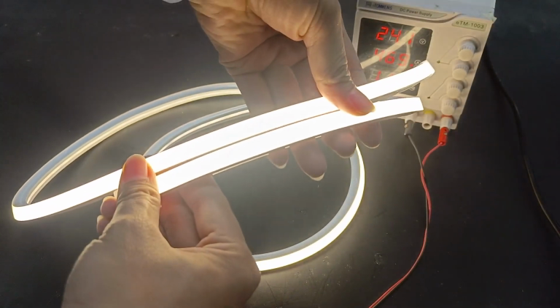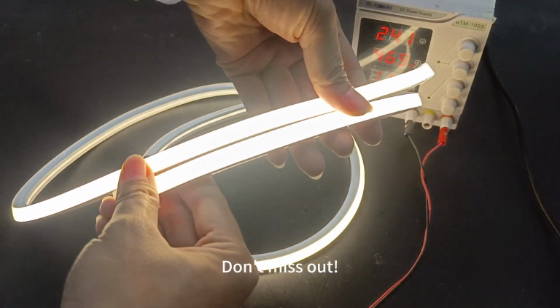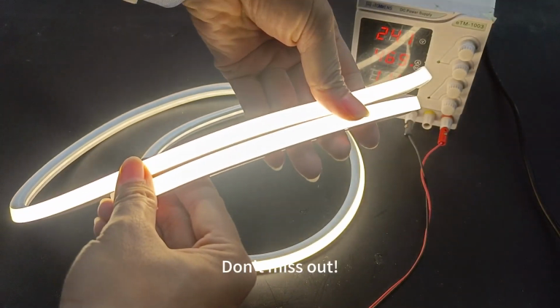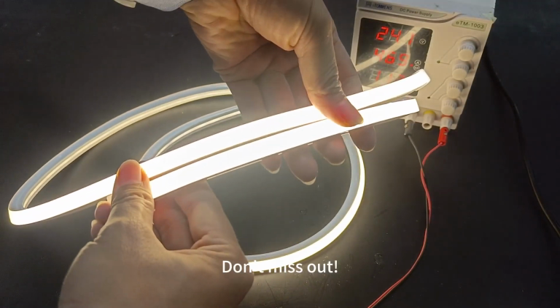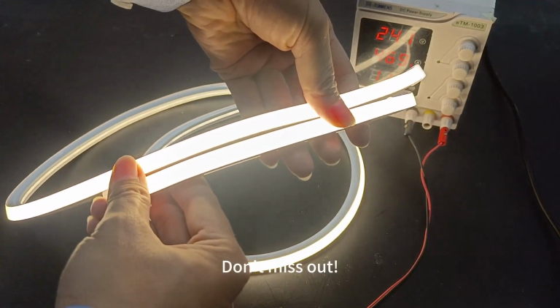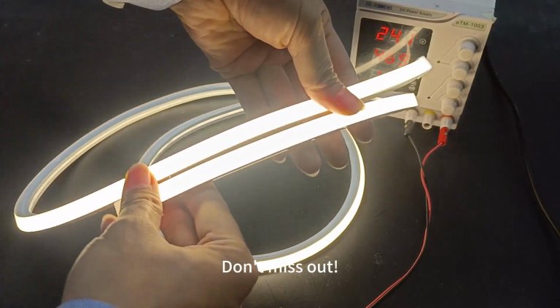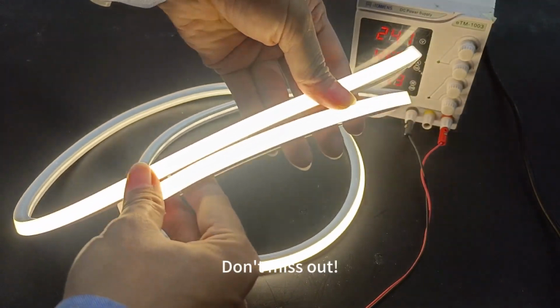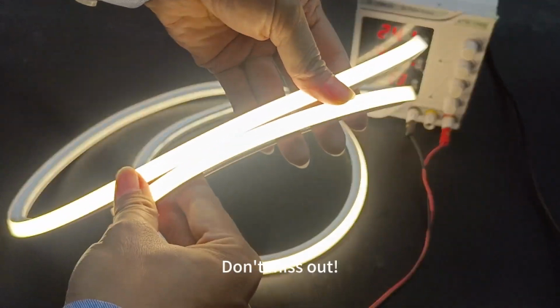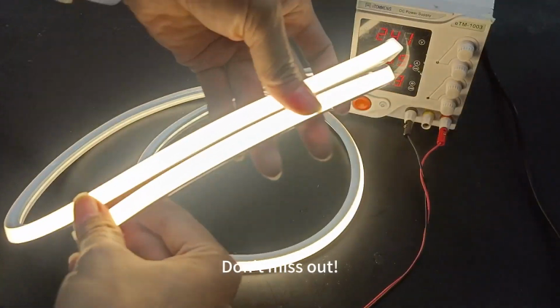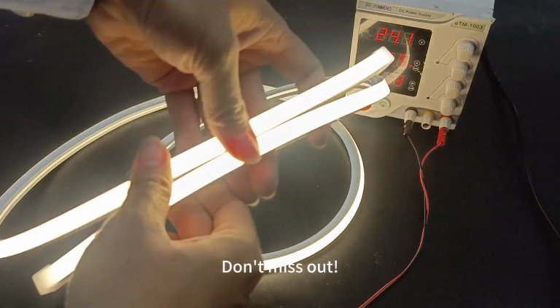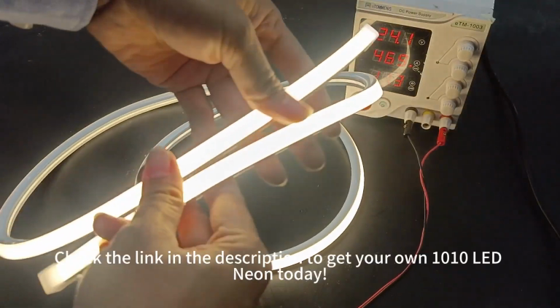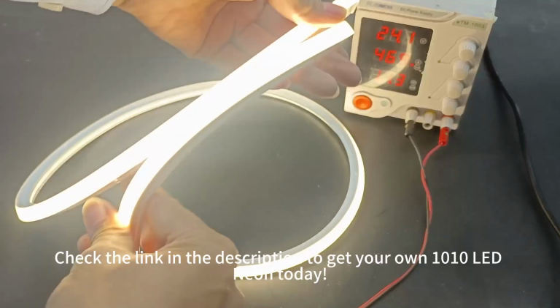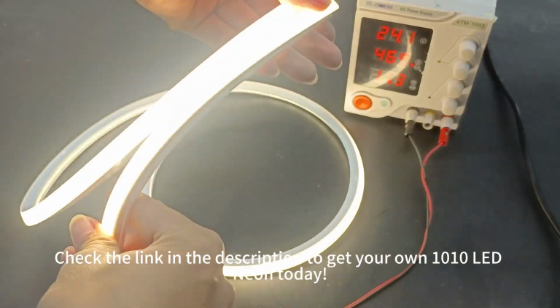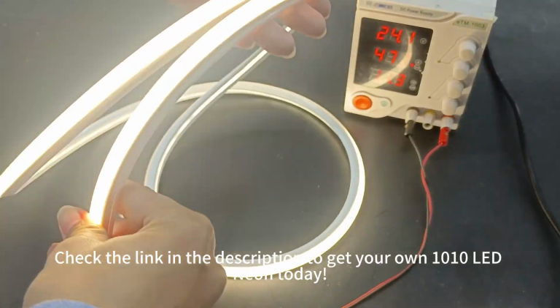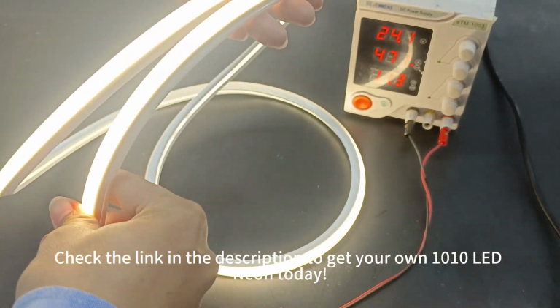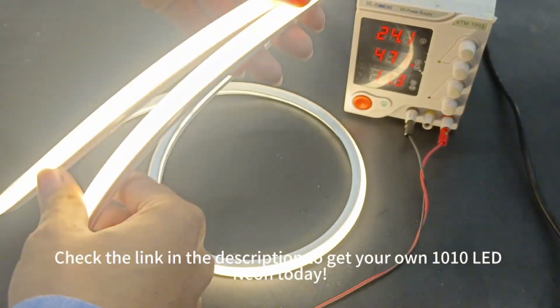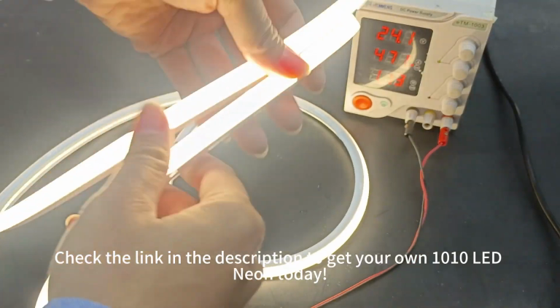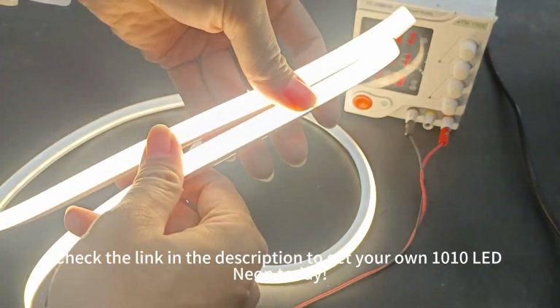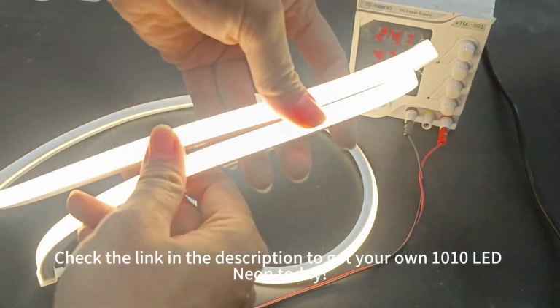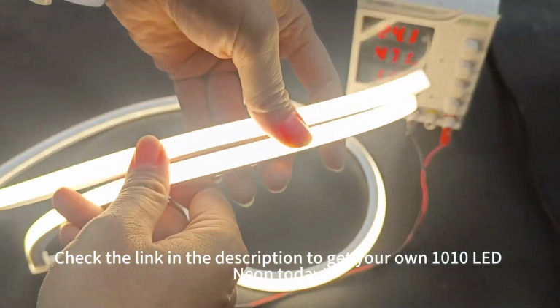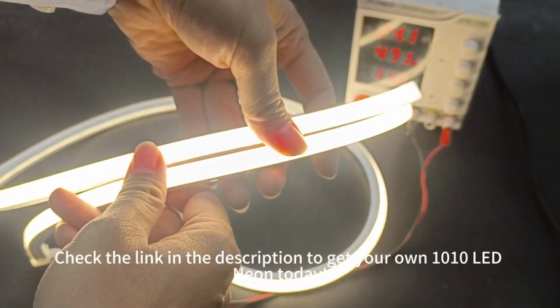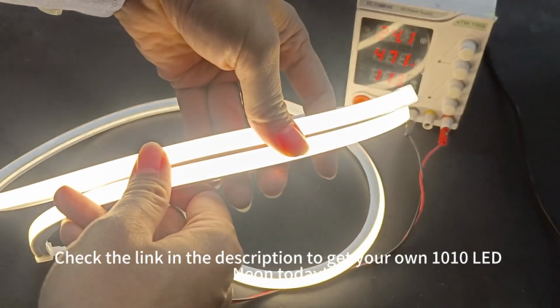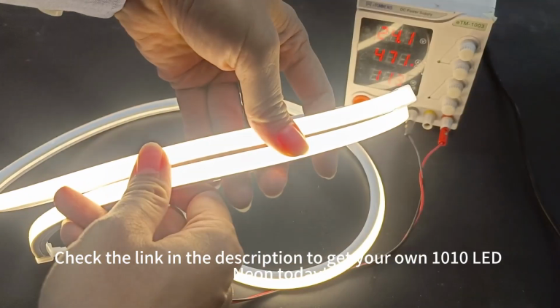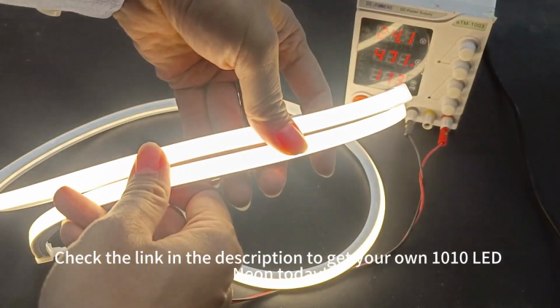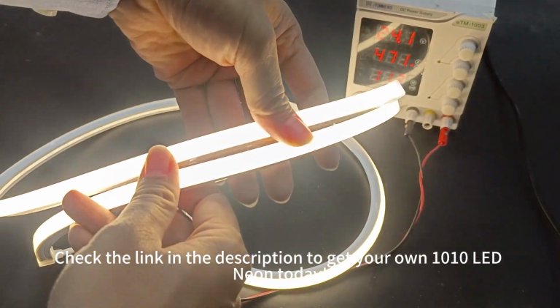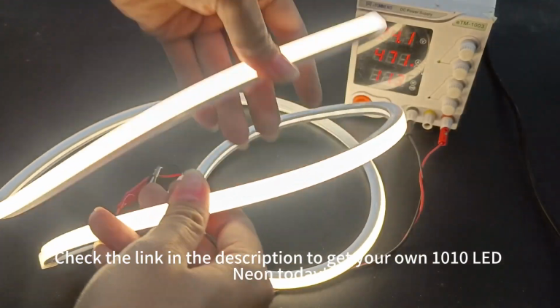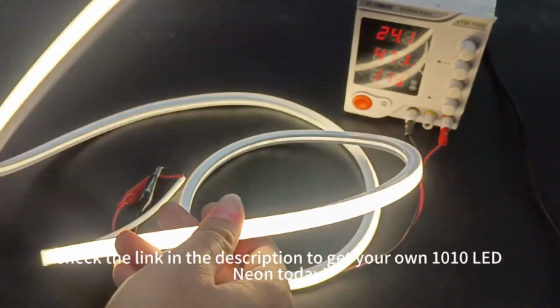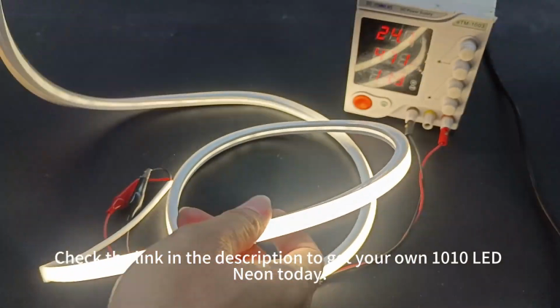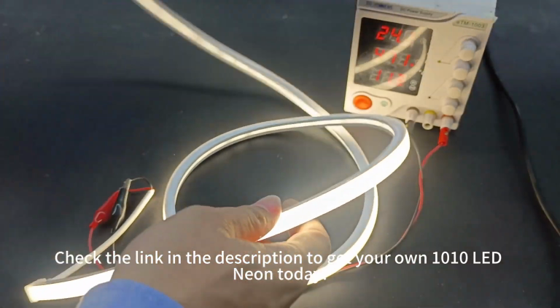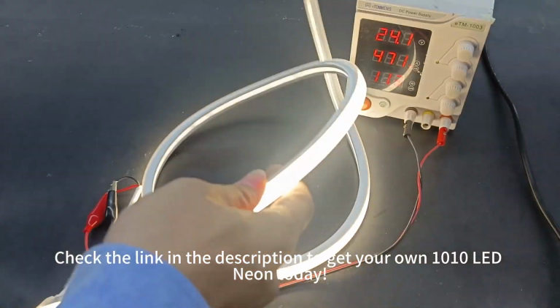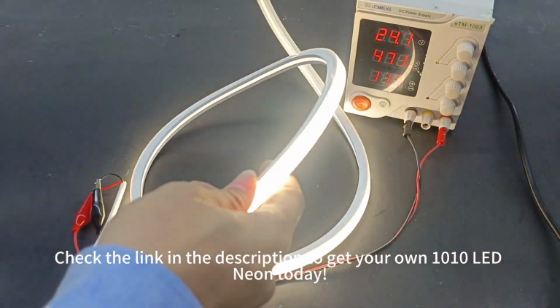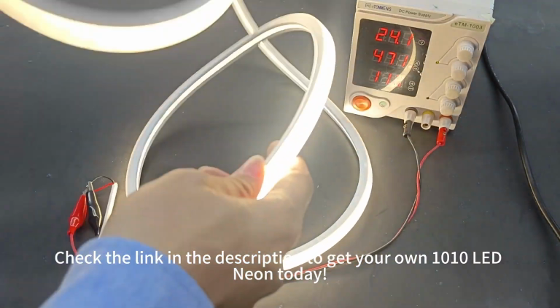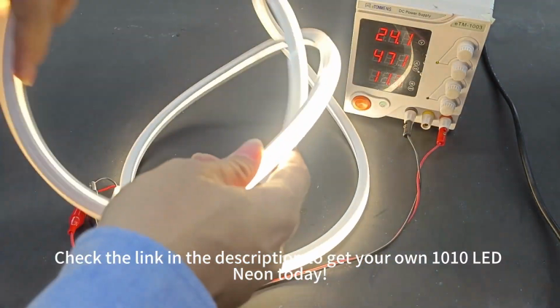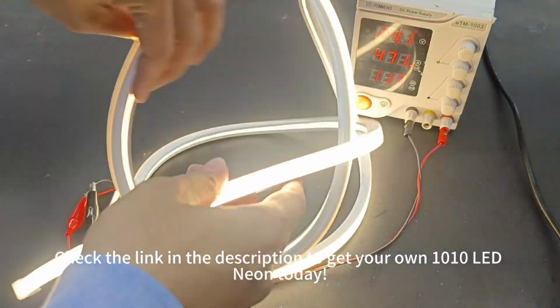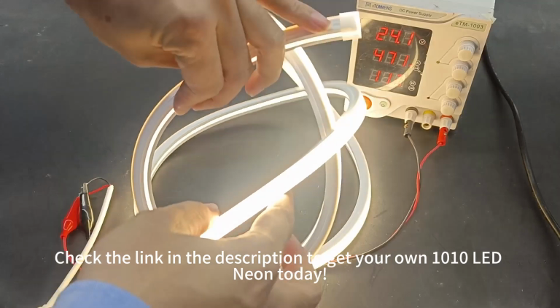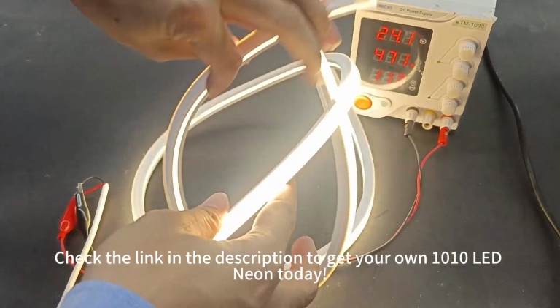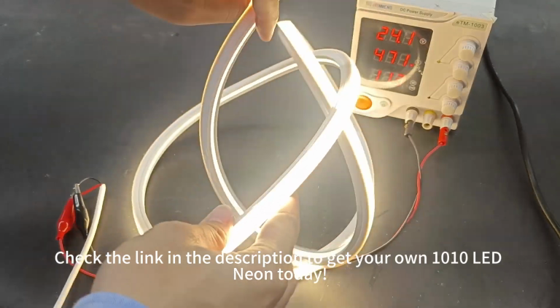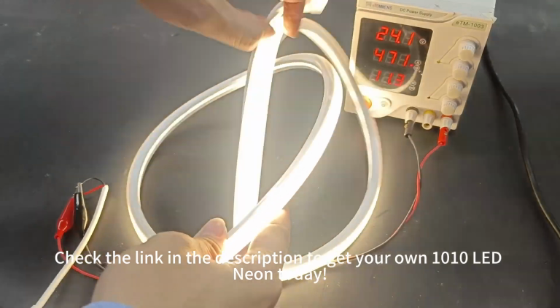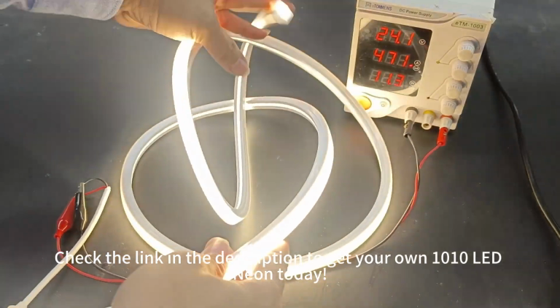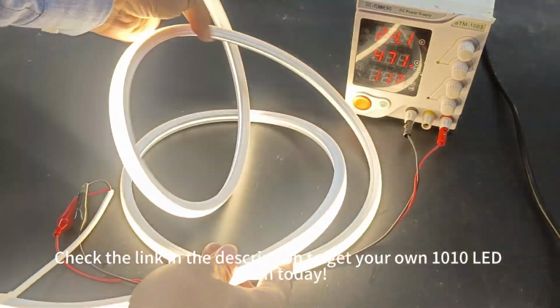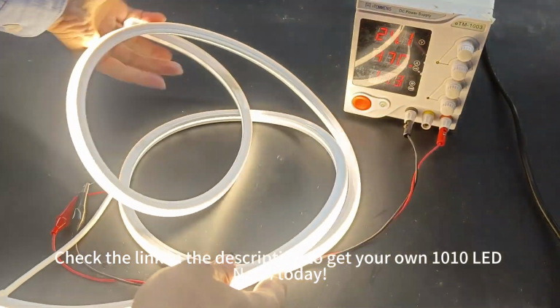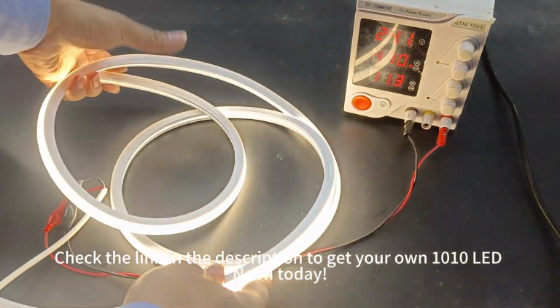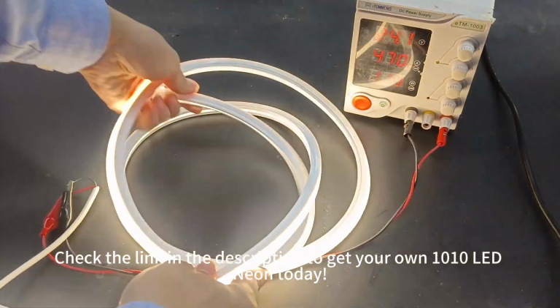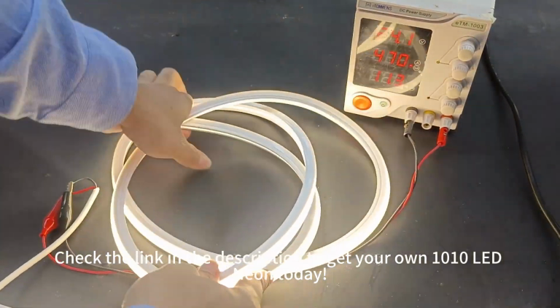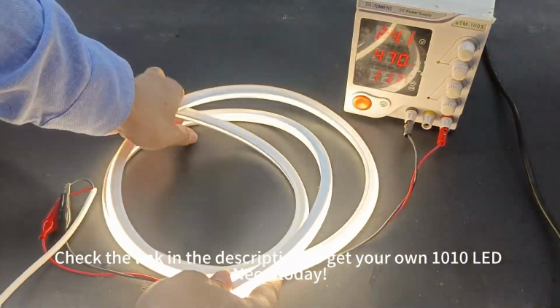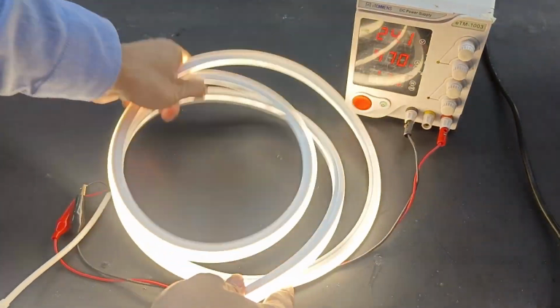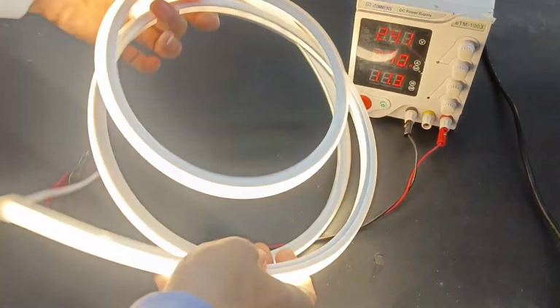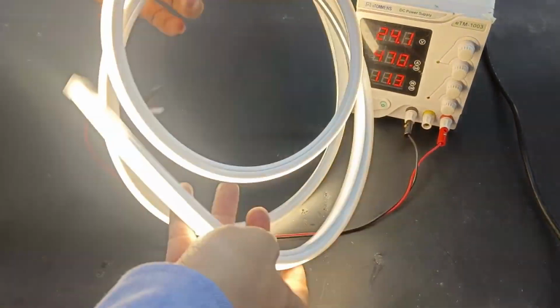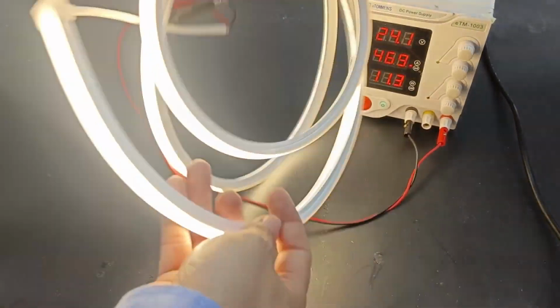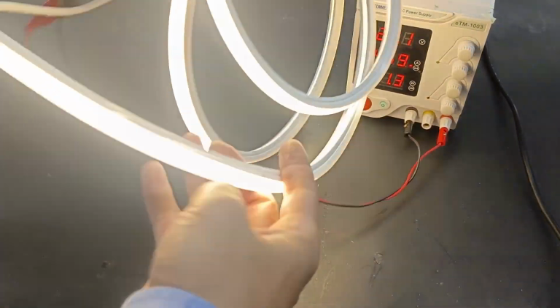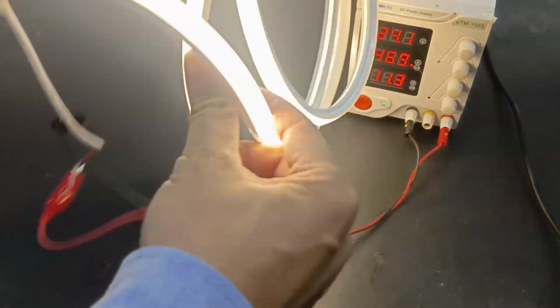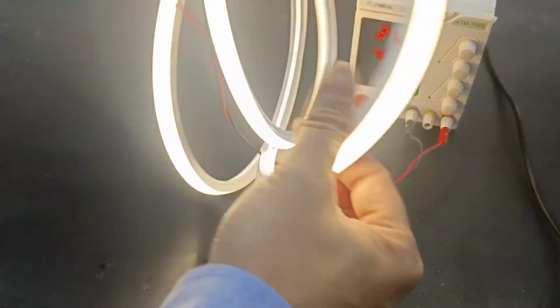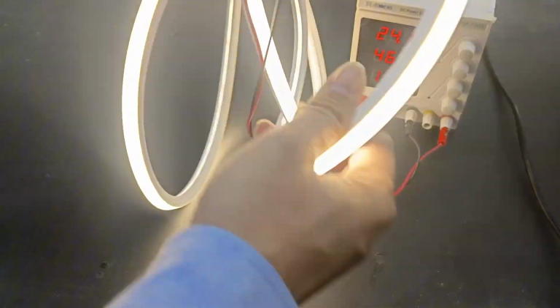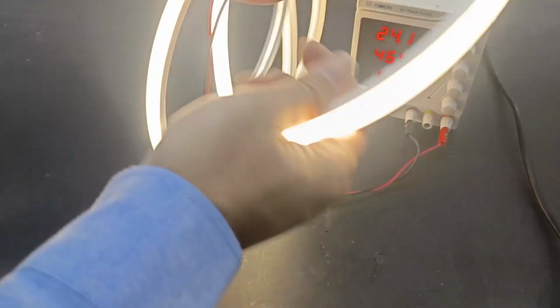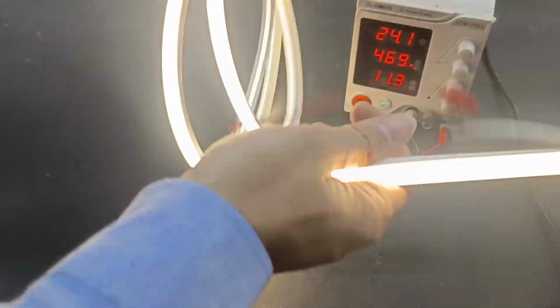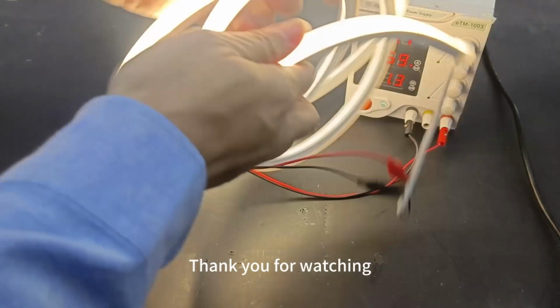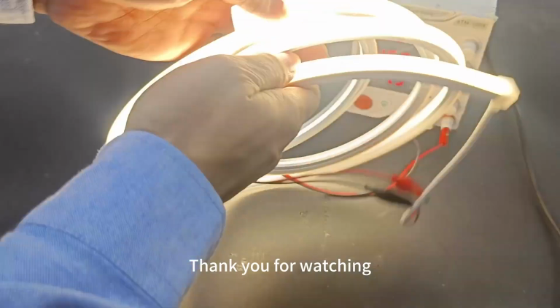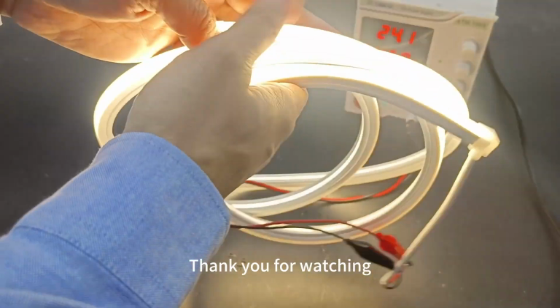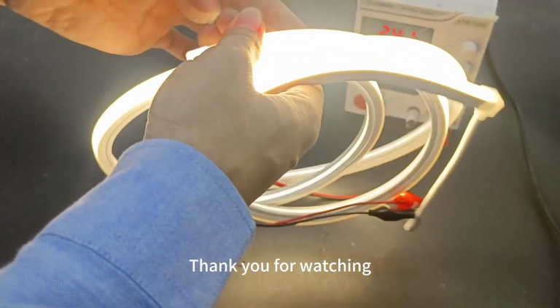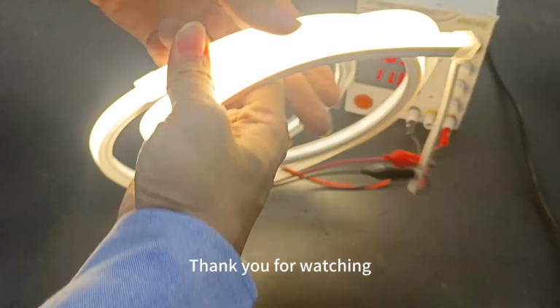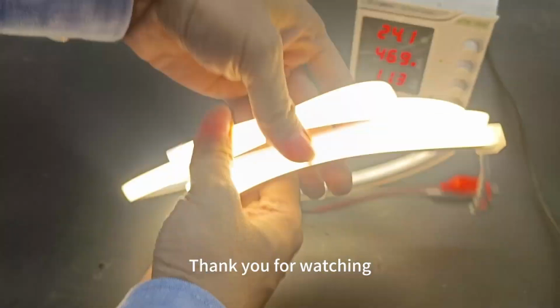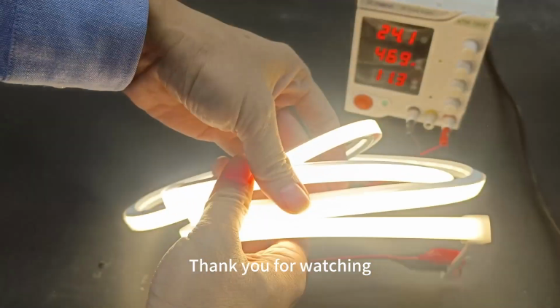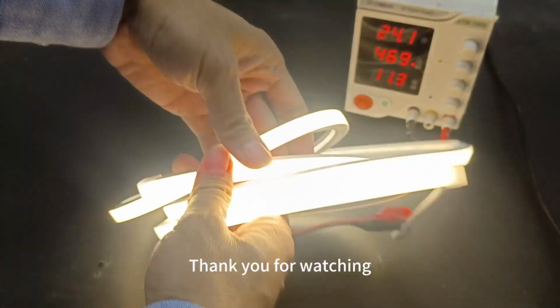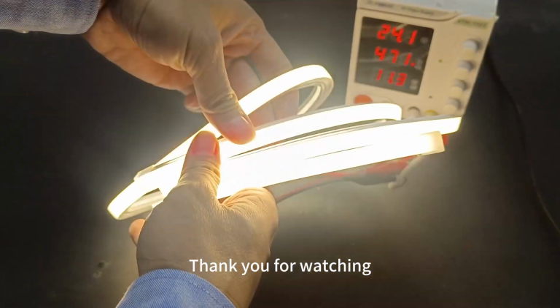Don't miss out — check the link in the description to get your own 1010 LED Neon today. Thank you for watching, and stay tuned for more exciting products.